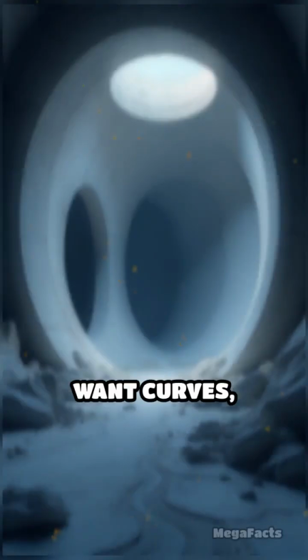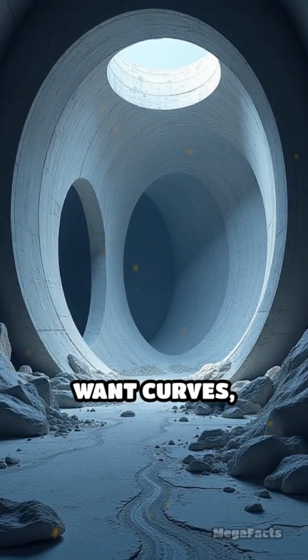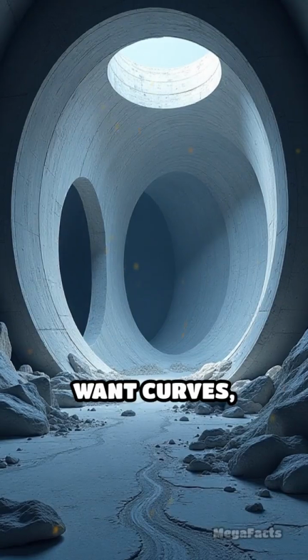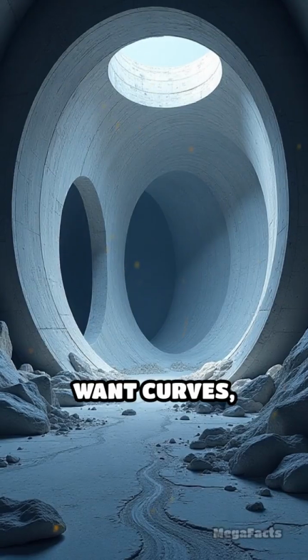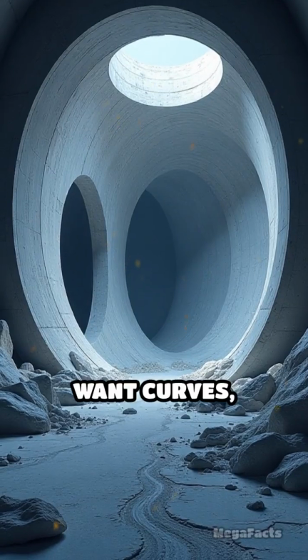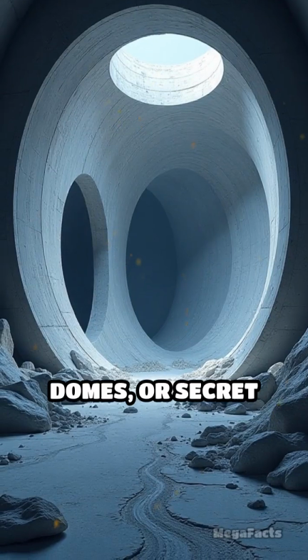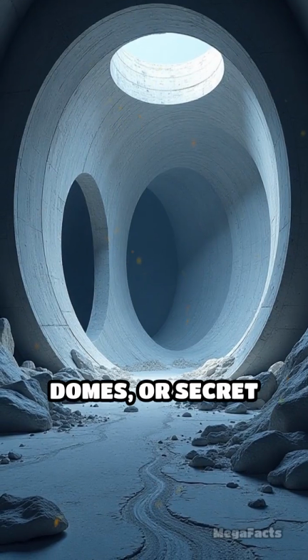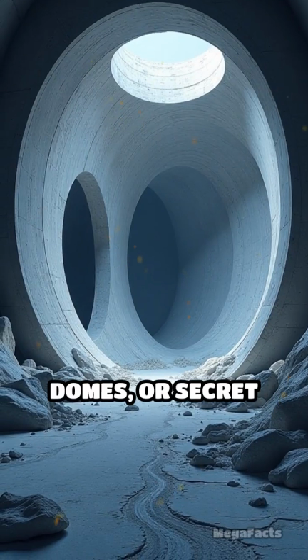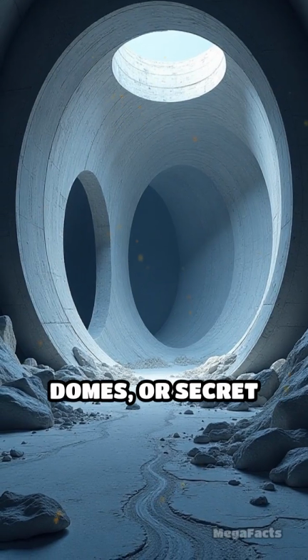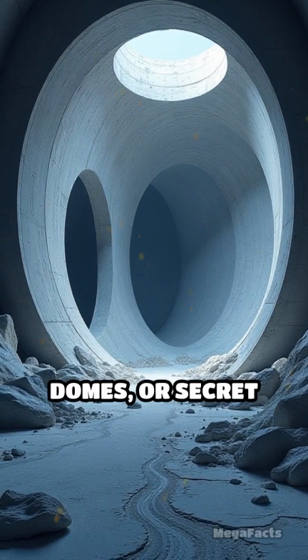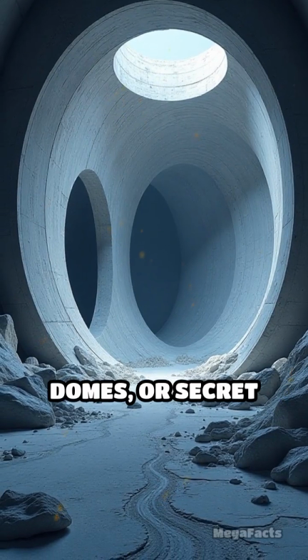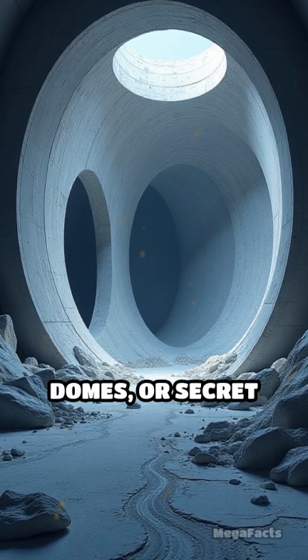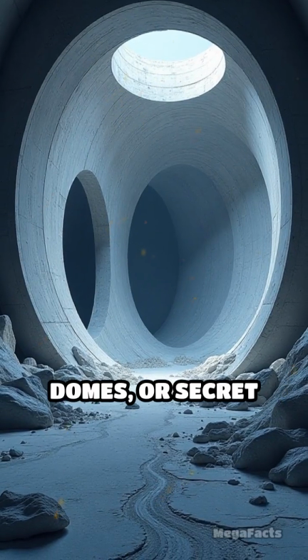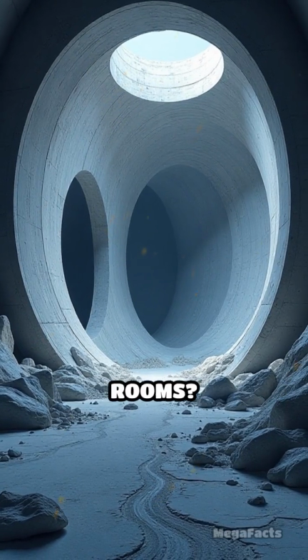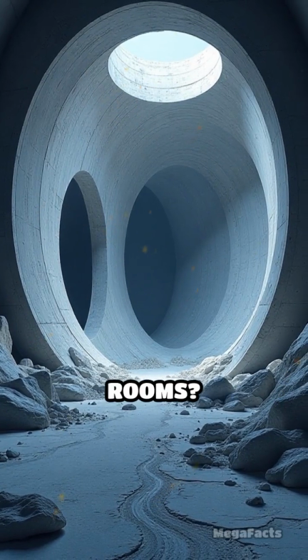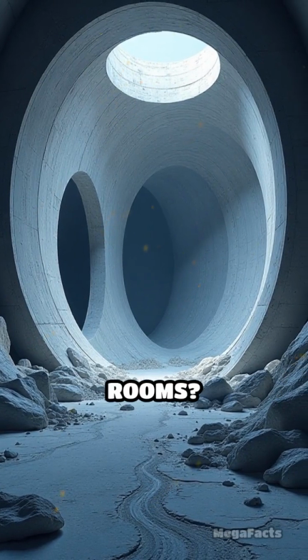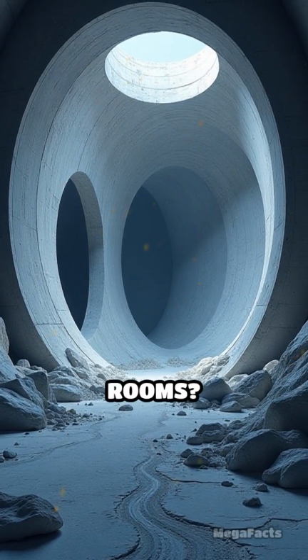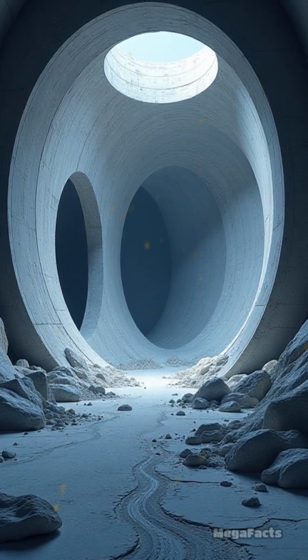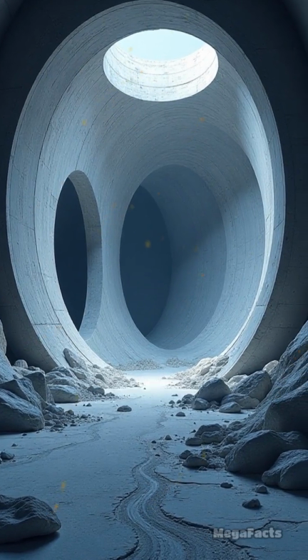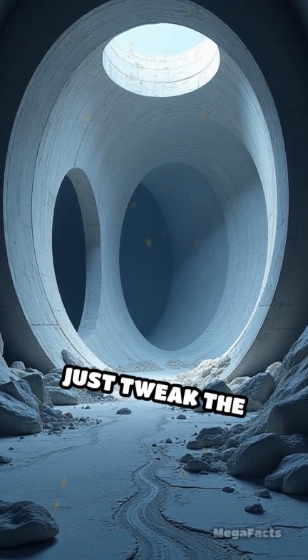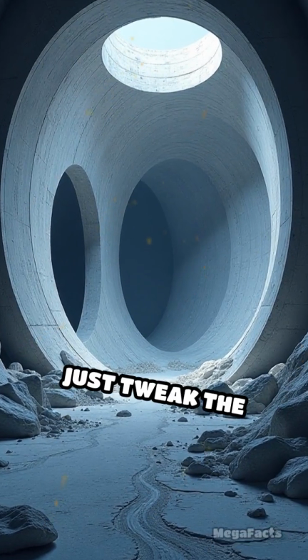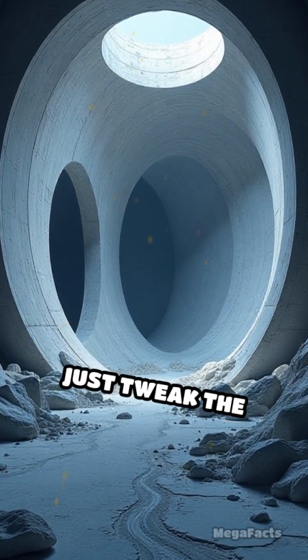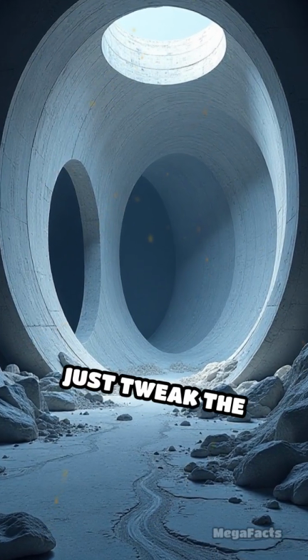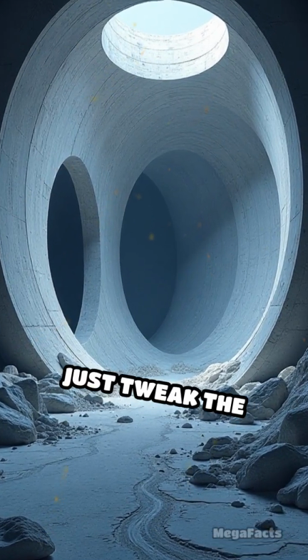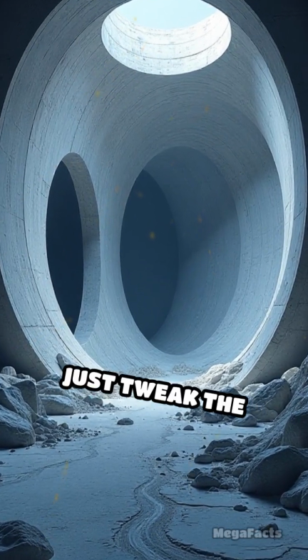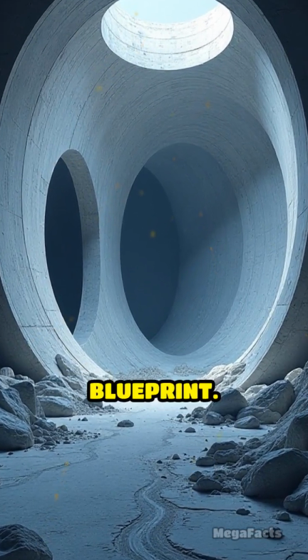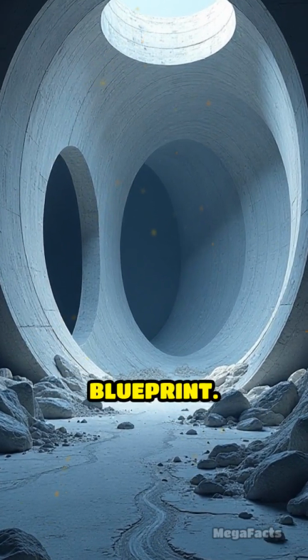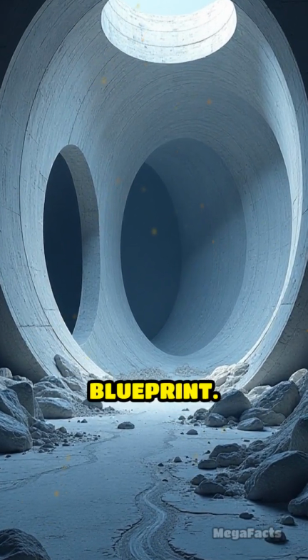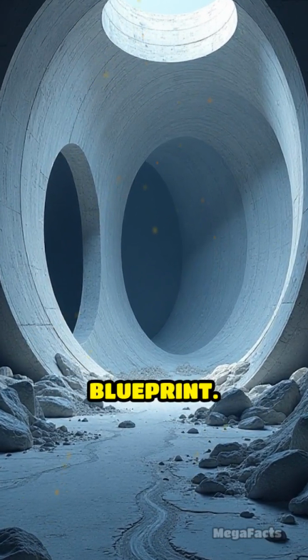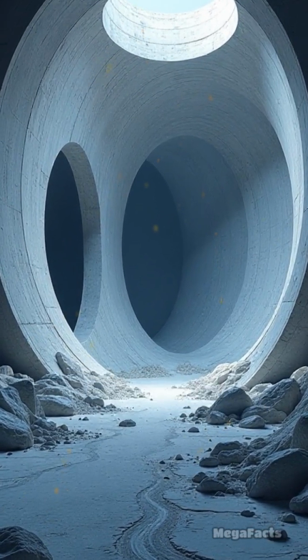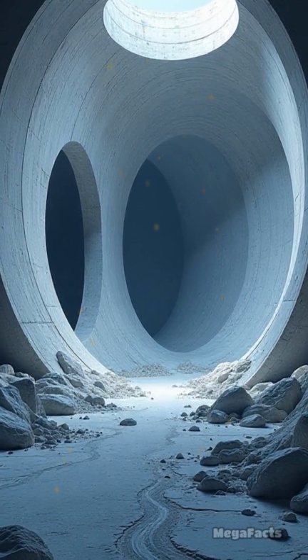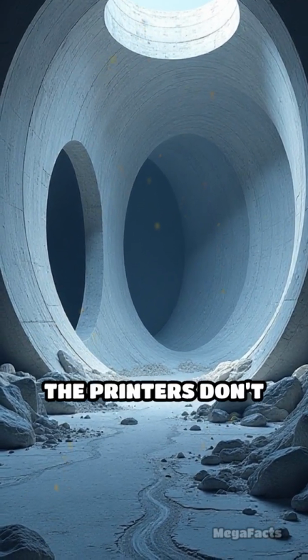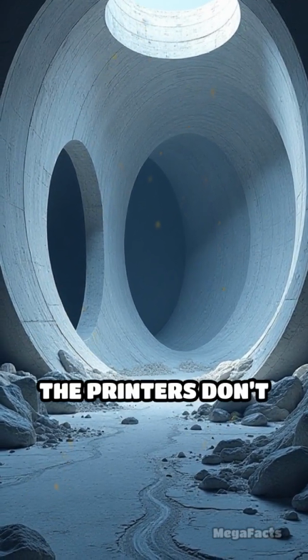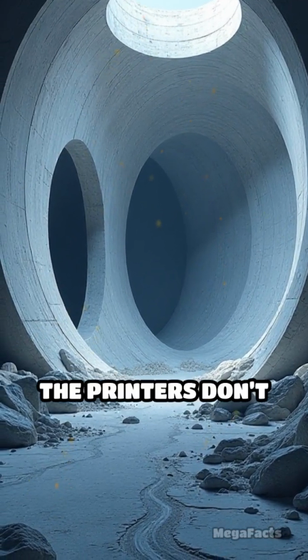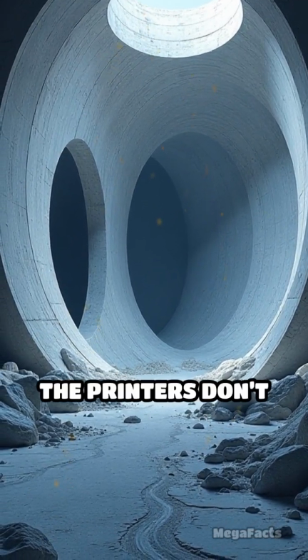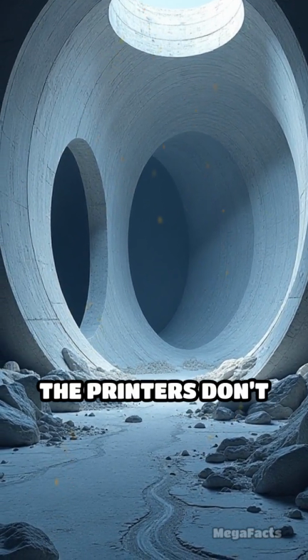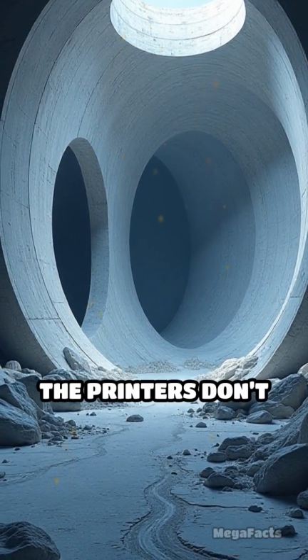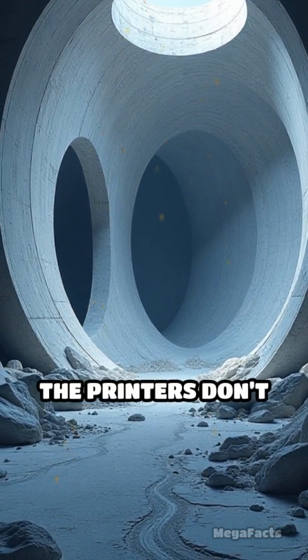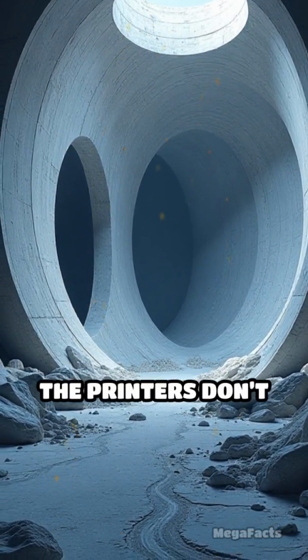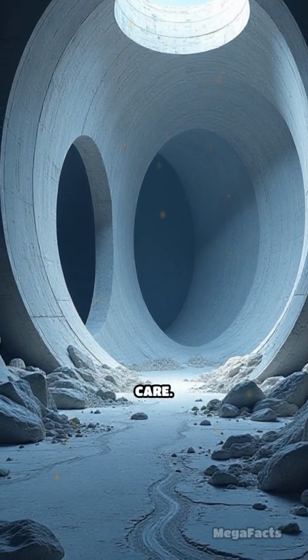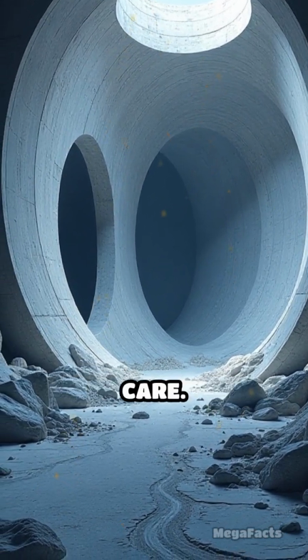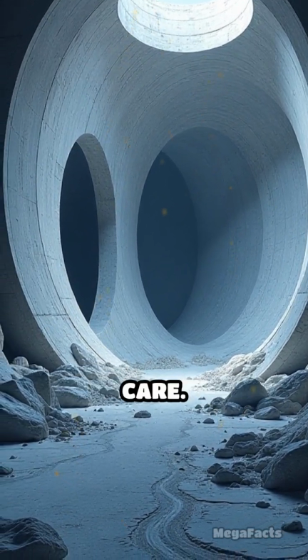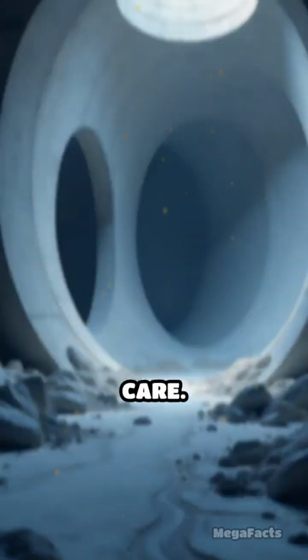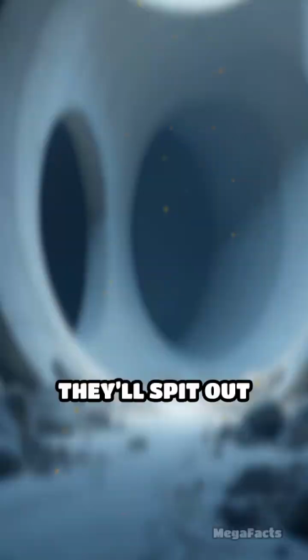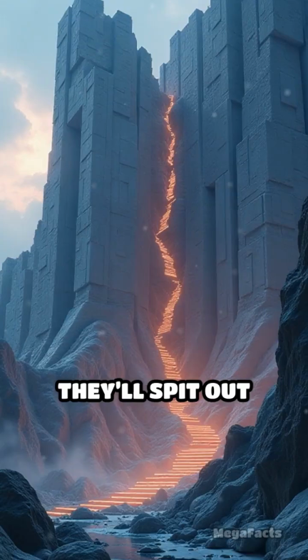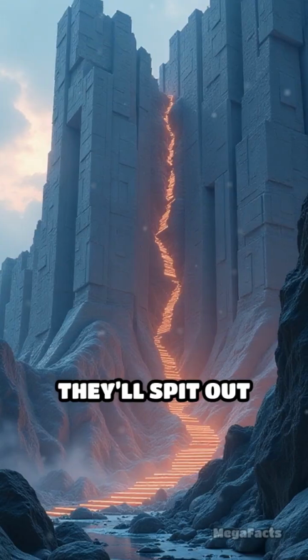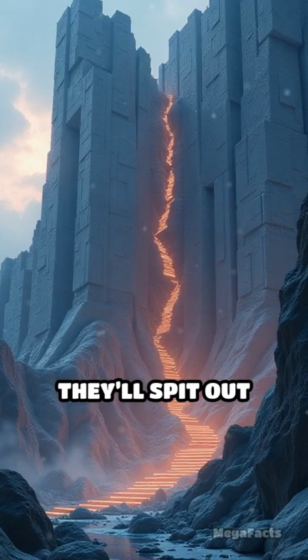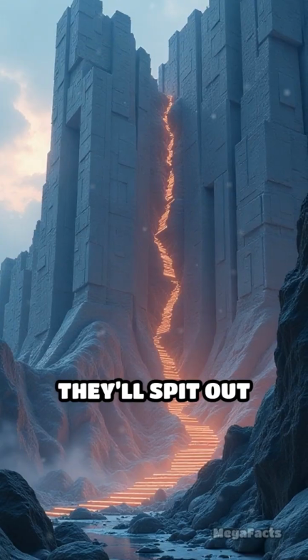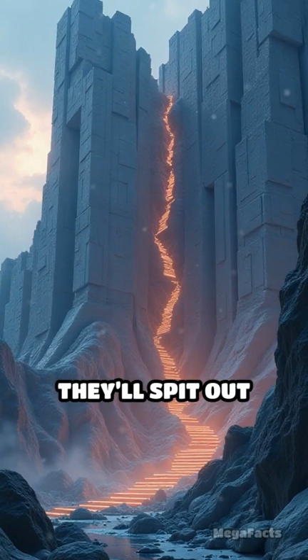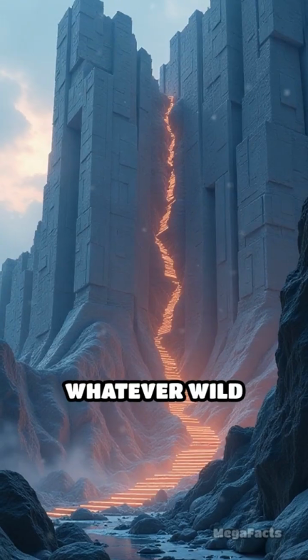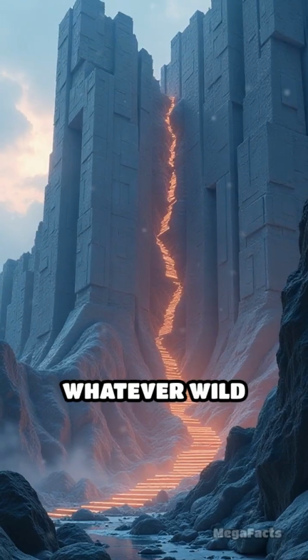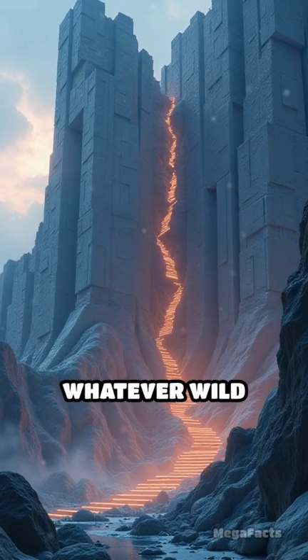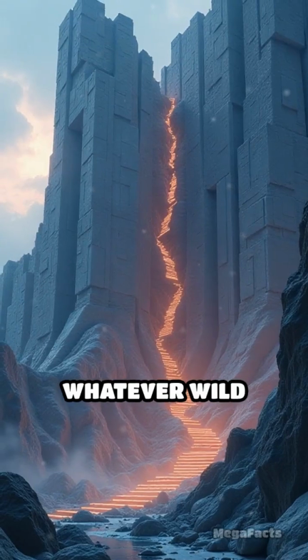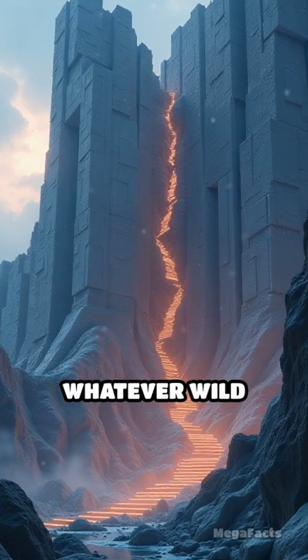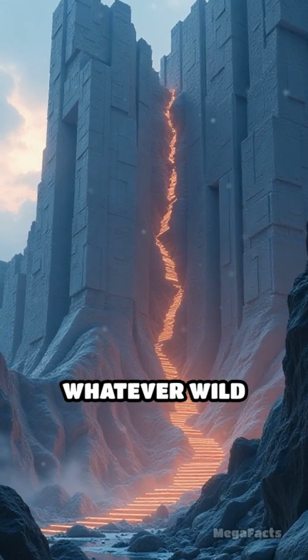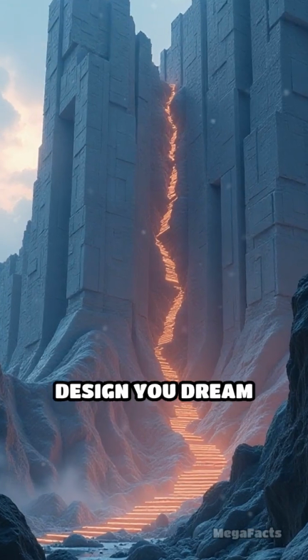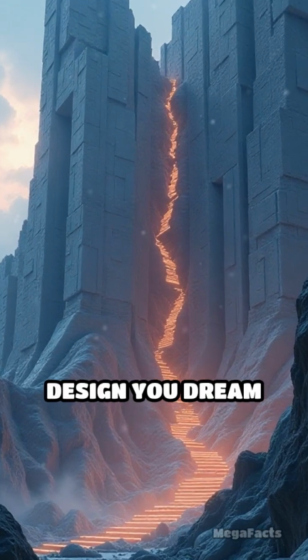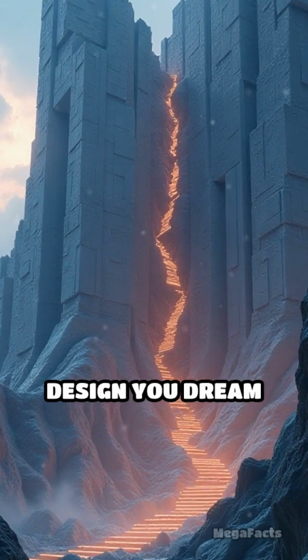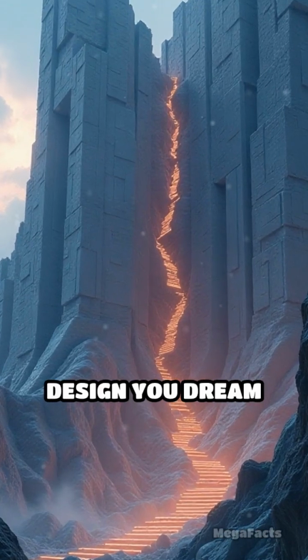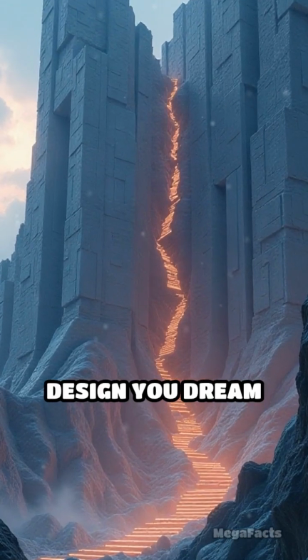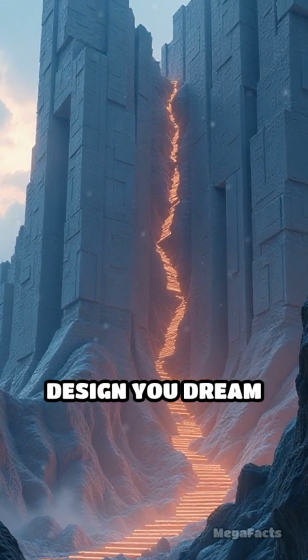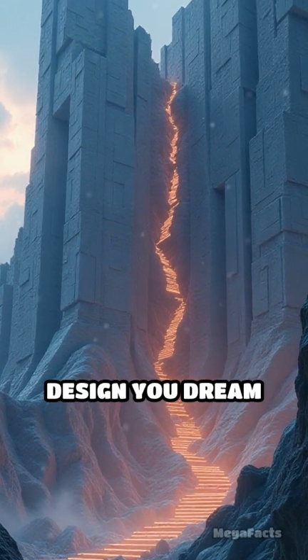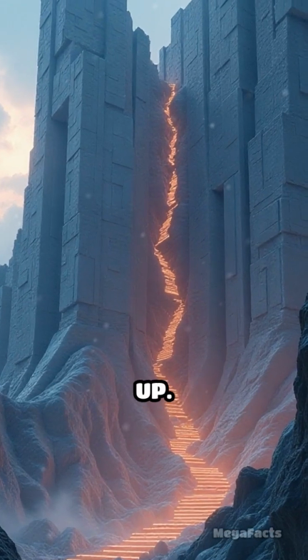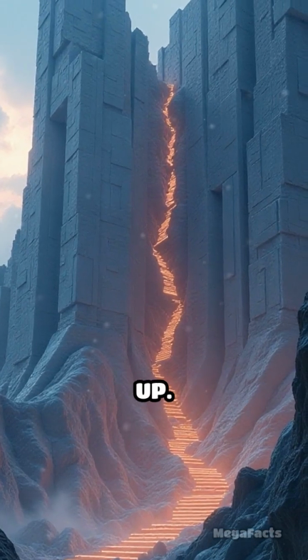Want curves, domes, or secret rooms? Just tweak the blueprint. The printers don't care — they'll spit out whatever wild design you dream up.